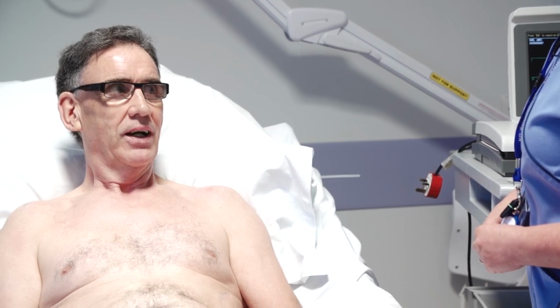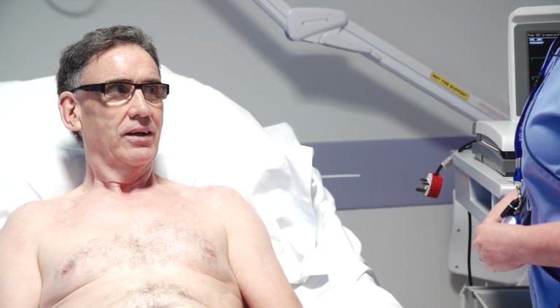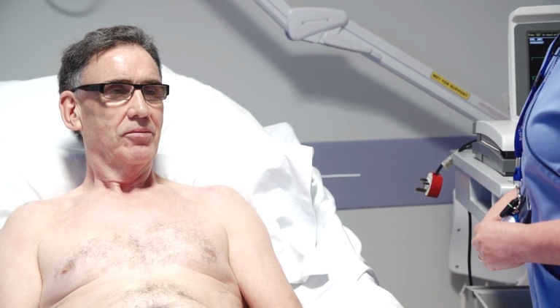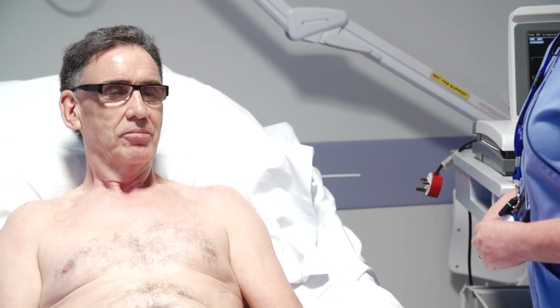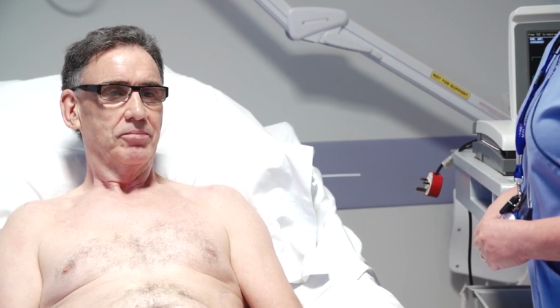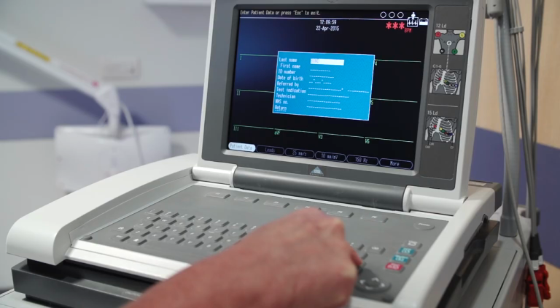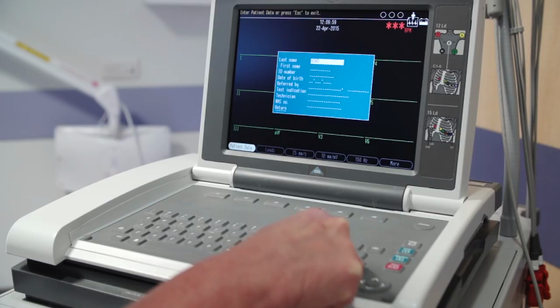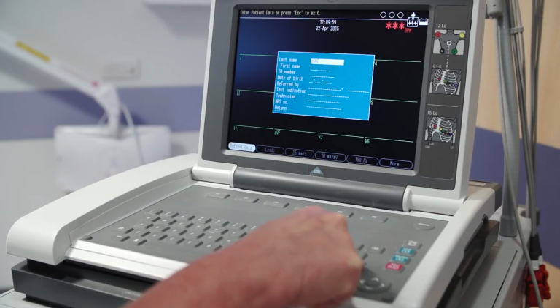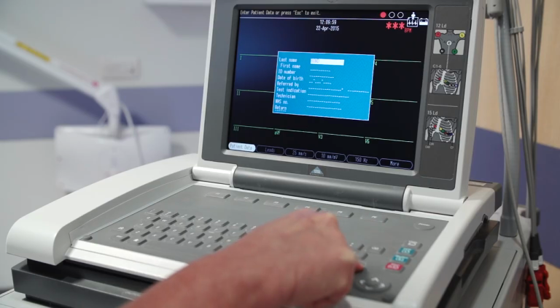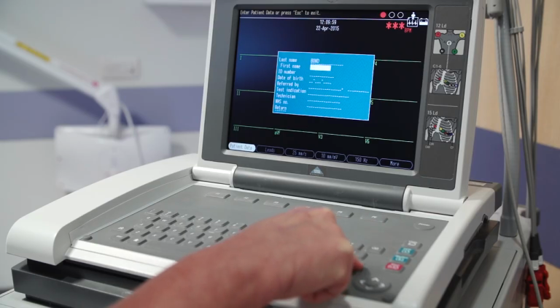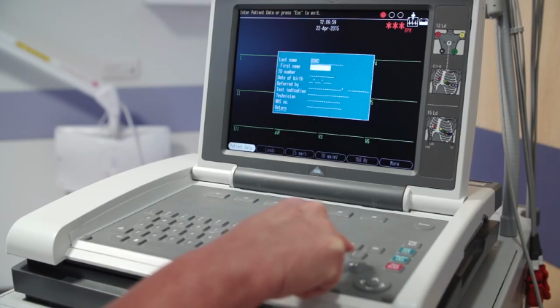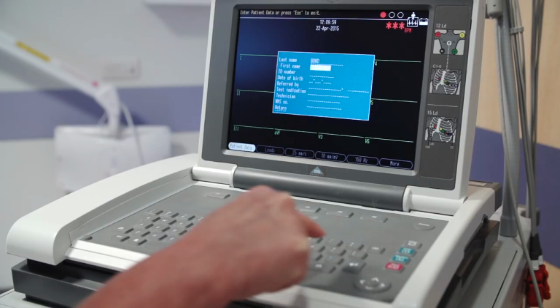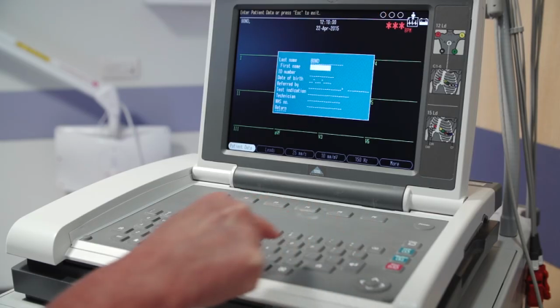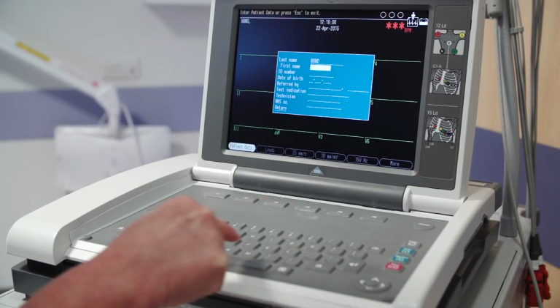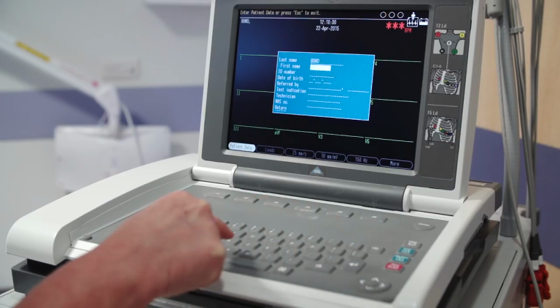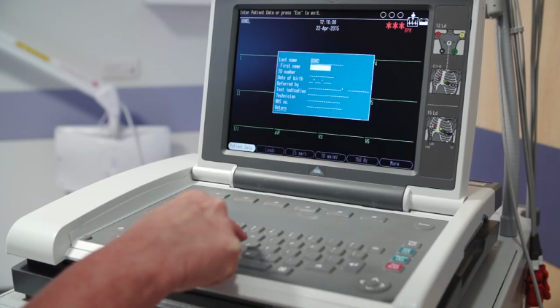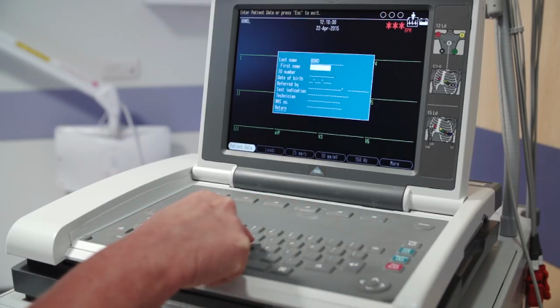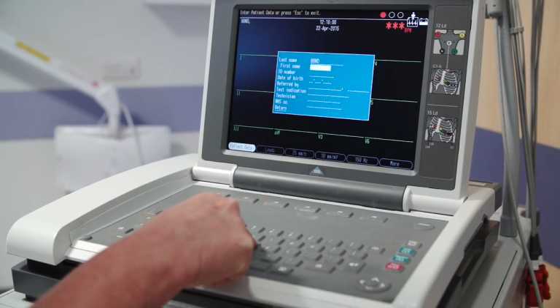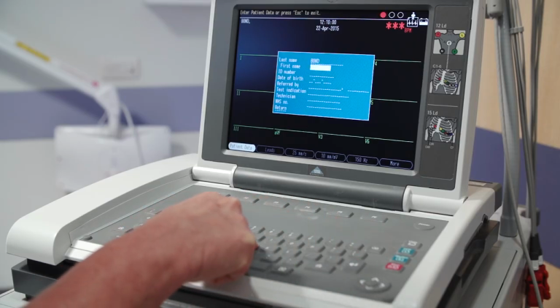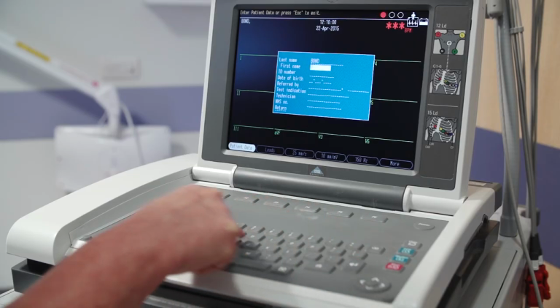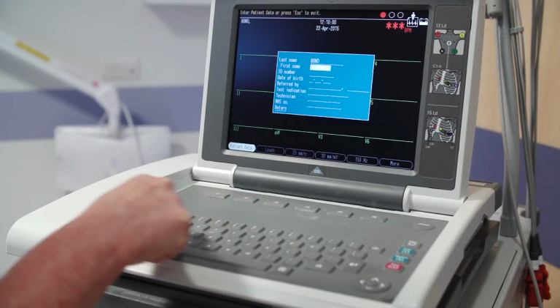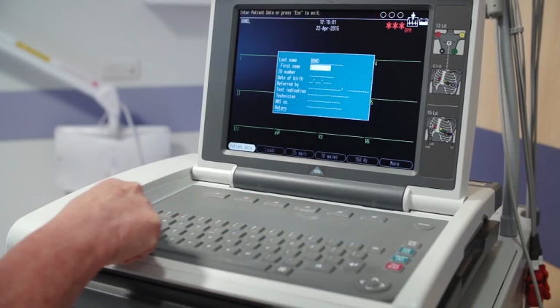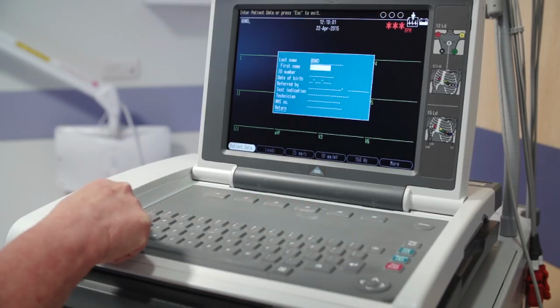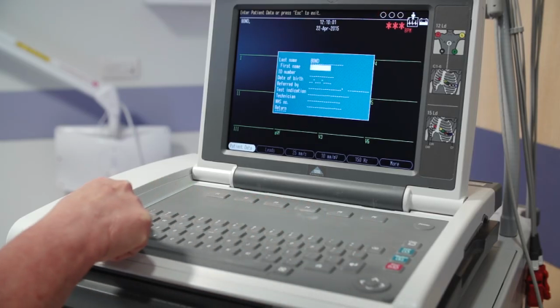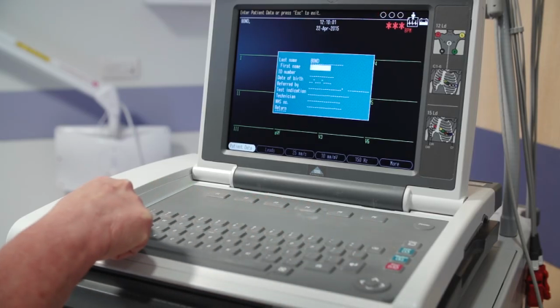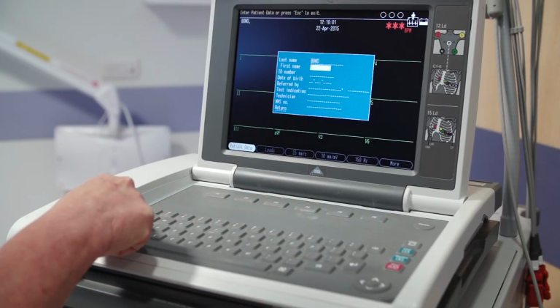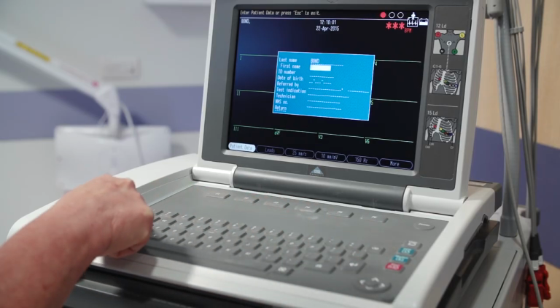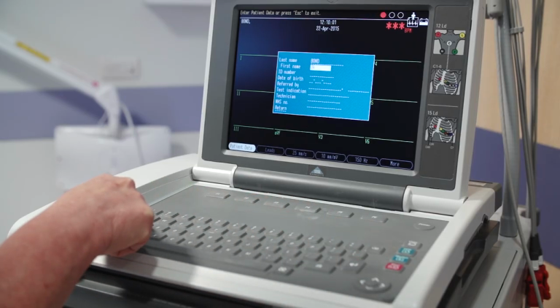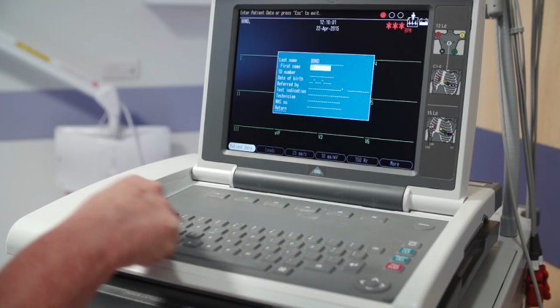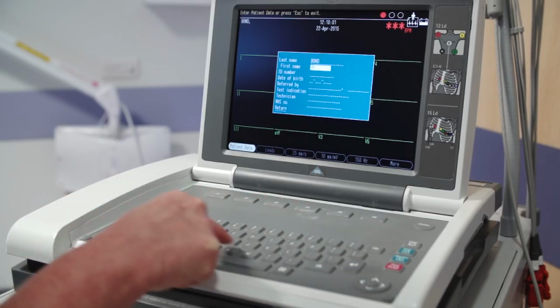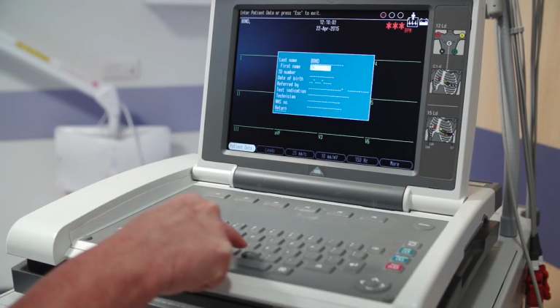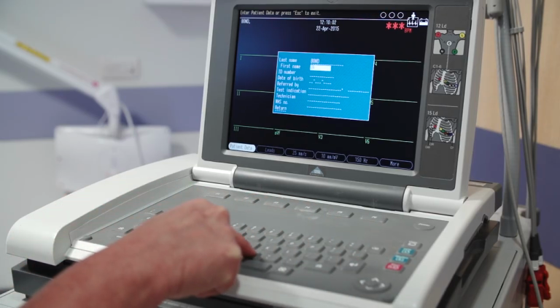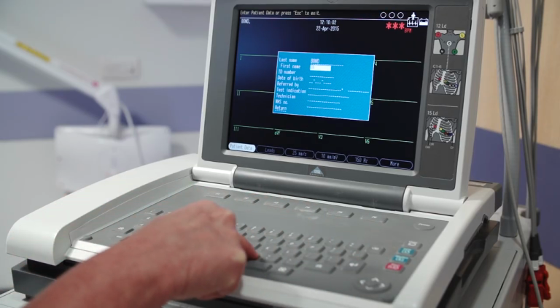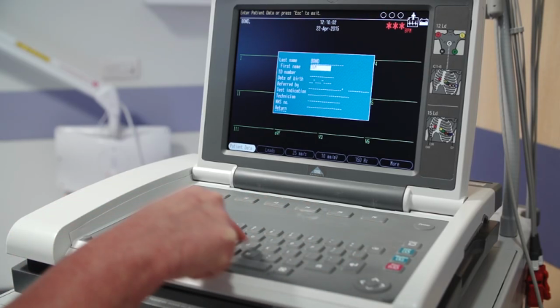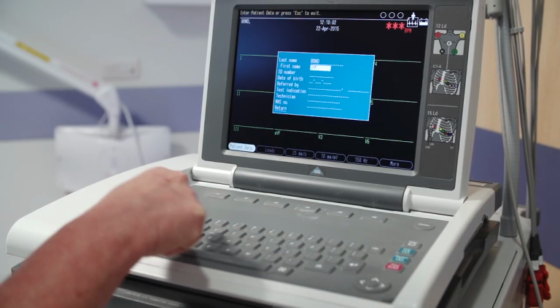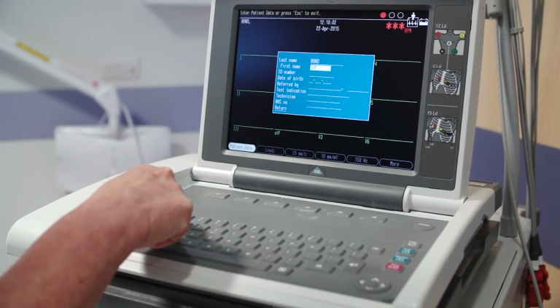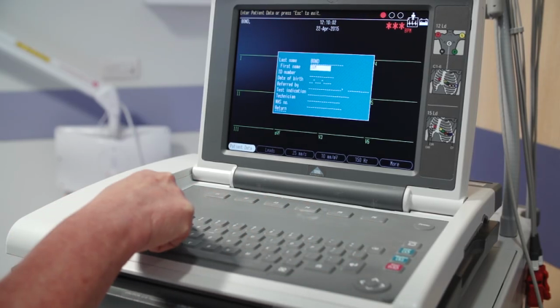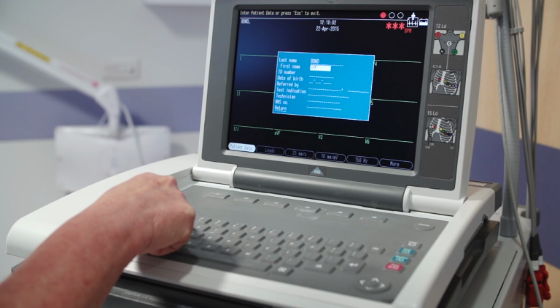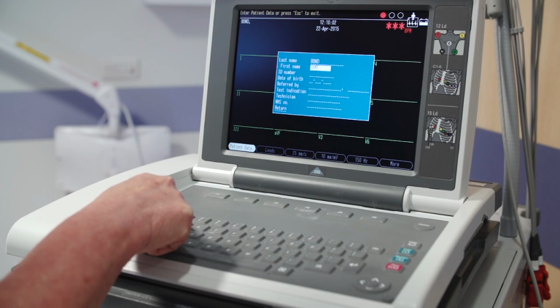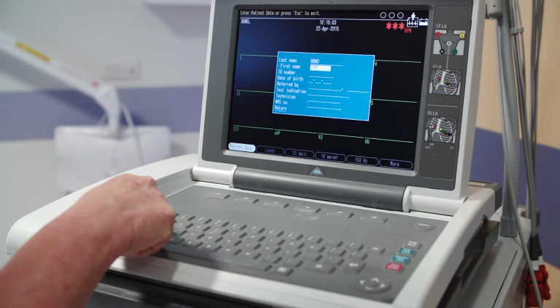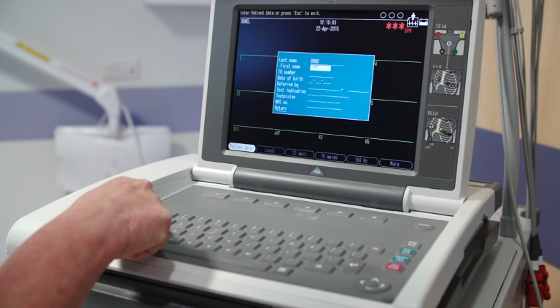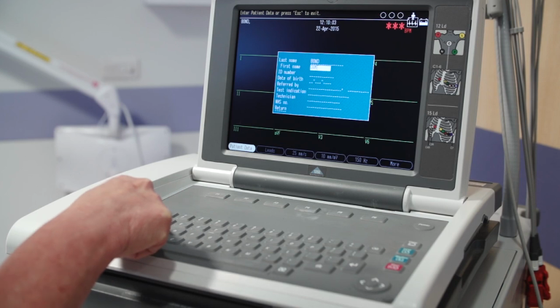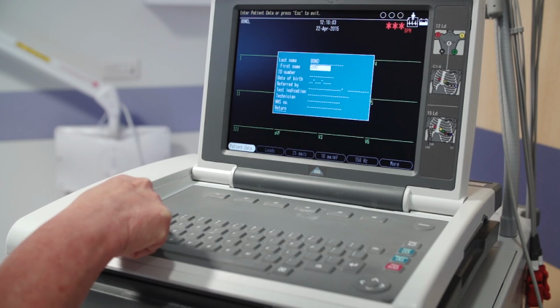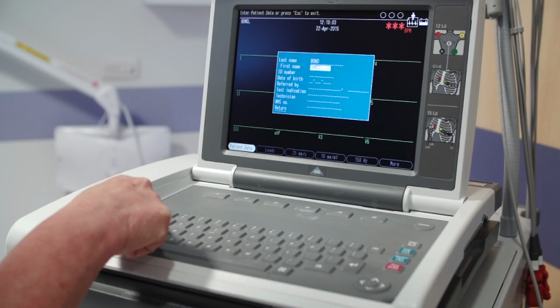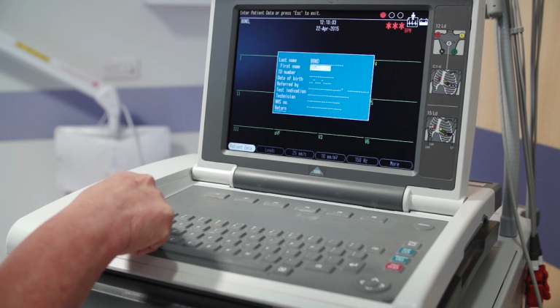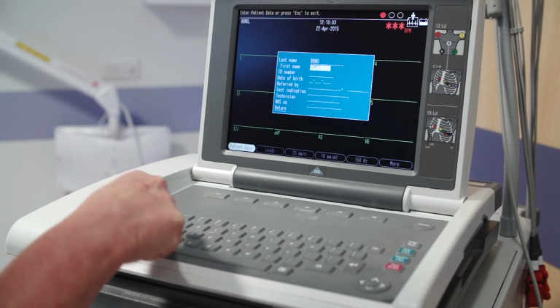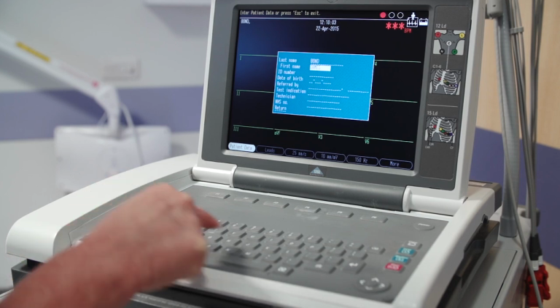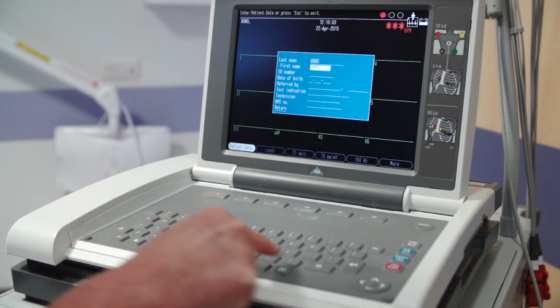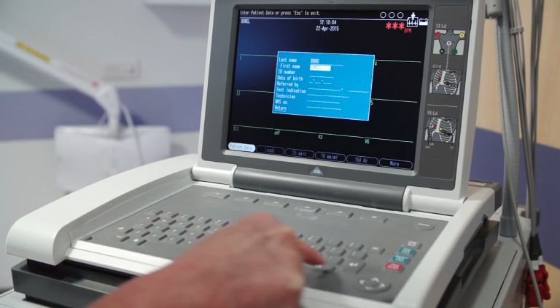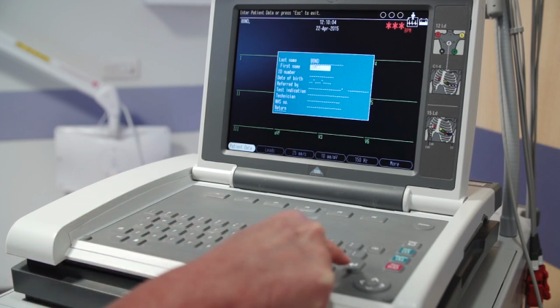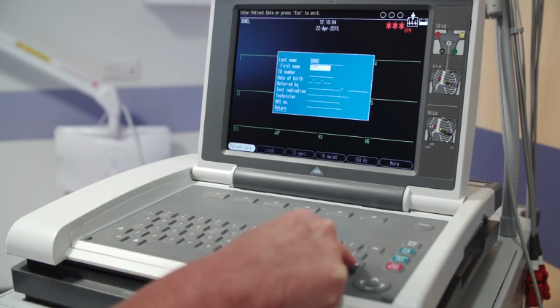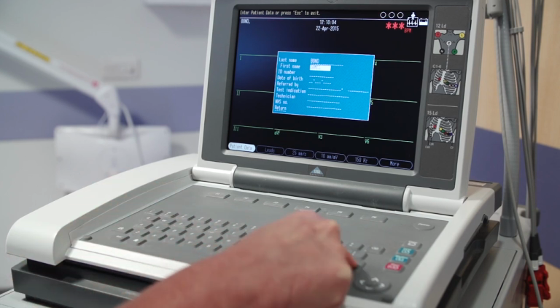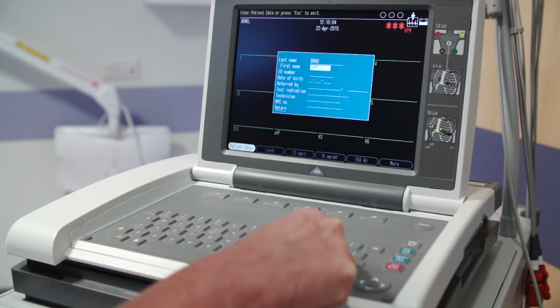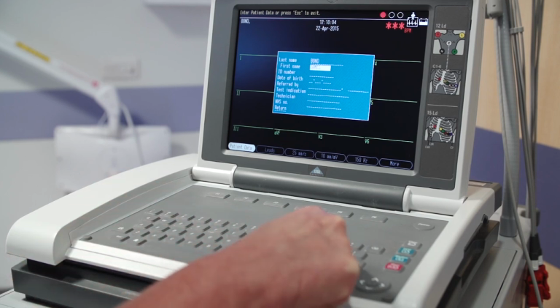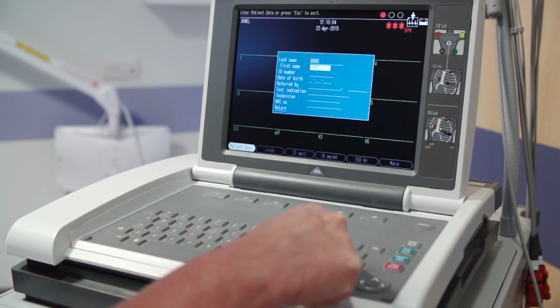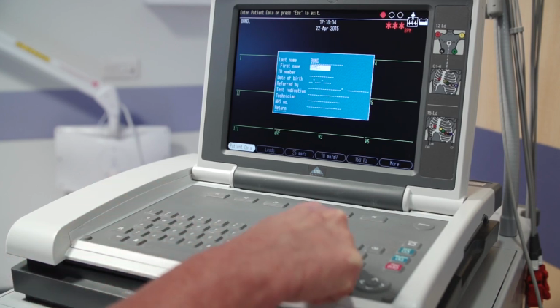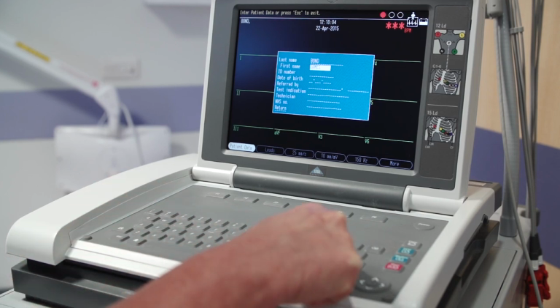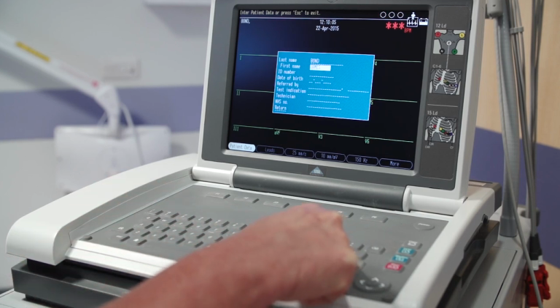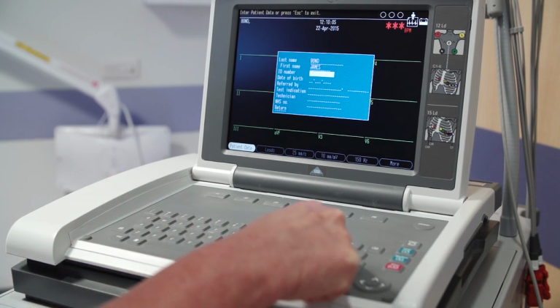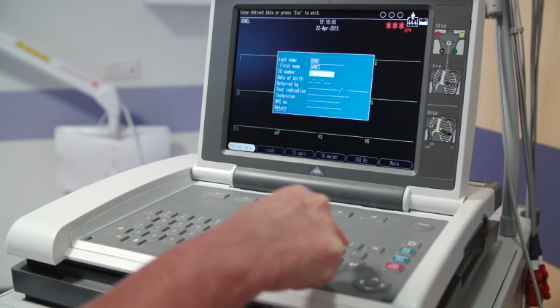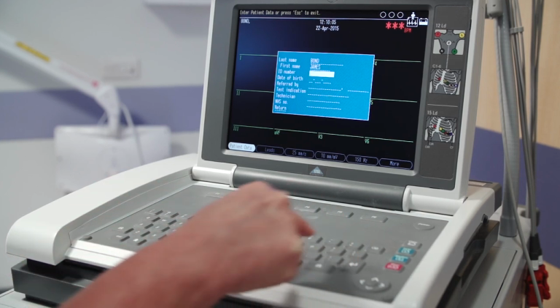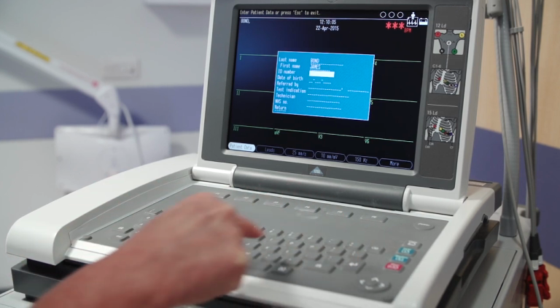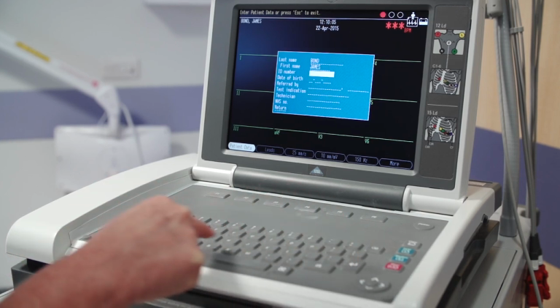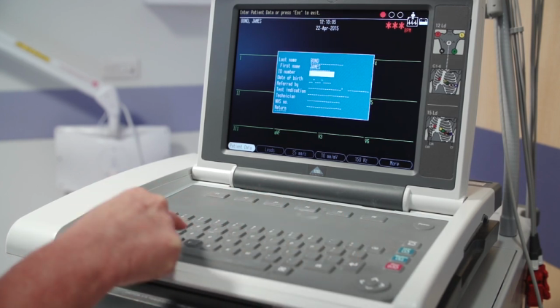You must also check the patient's details with the patient, which includes the name, the hospital number, and the date of birth.